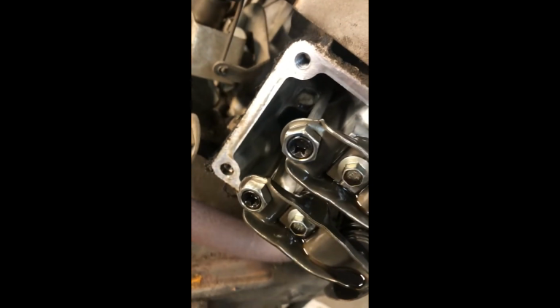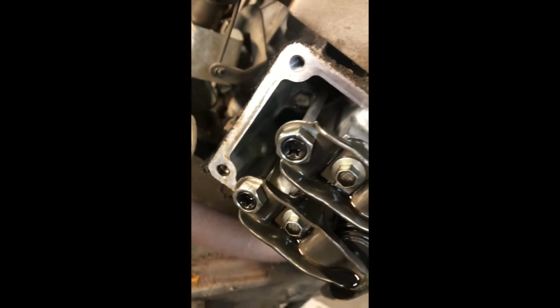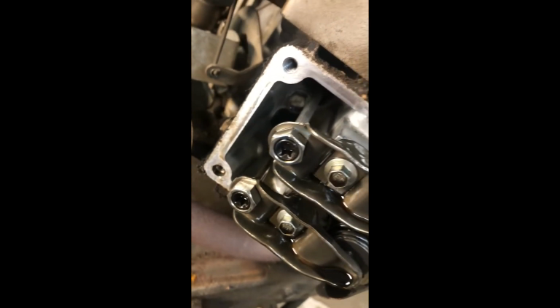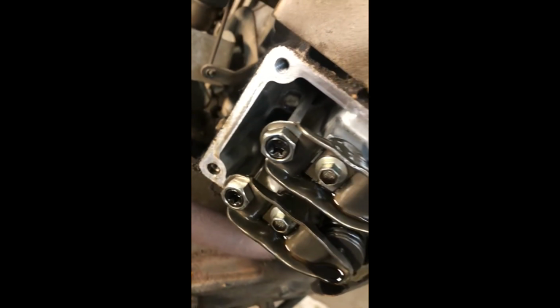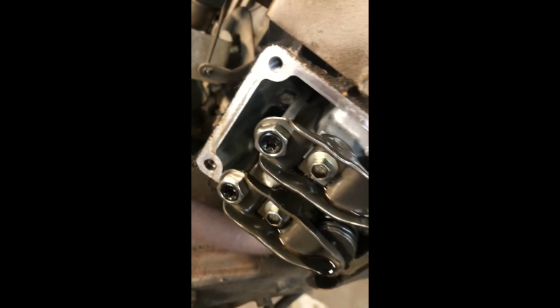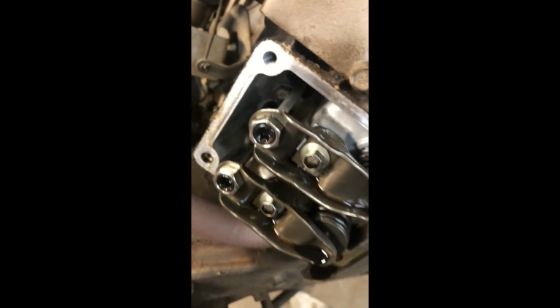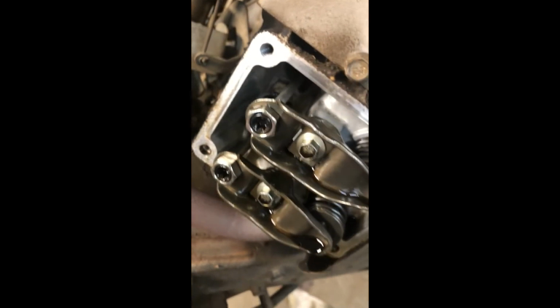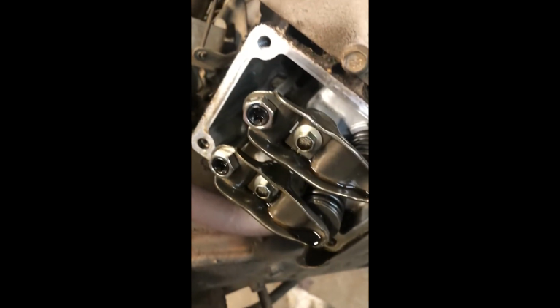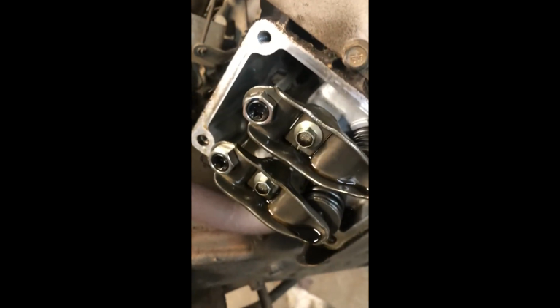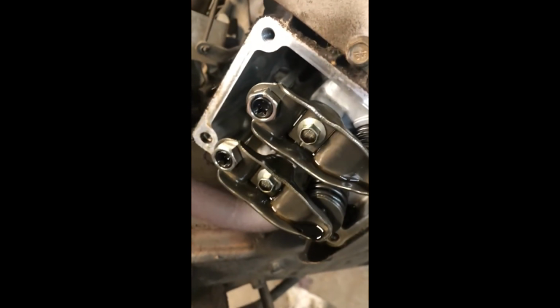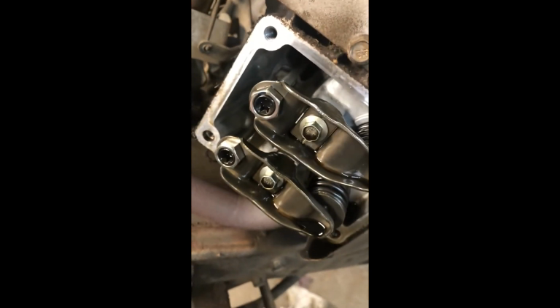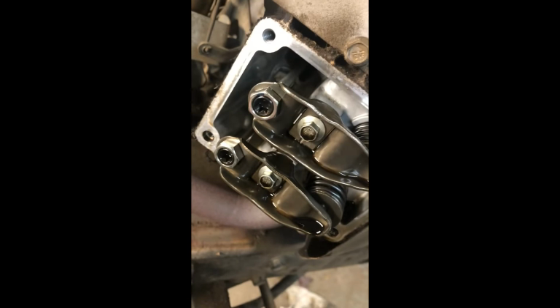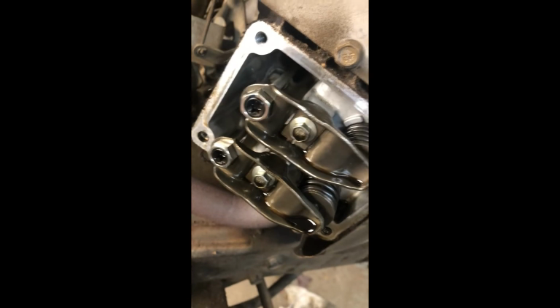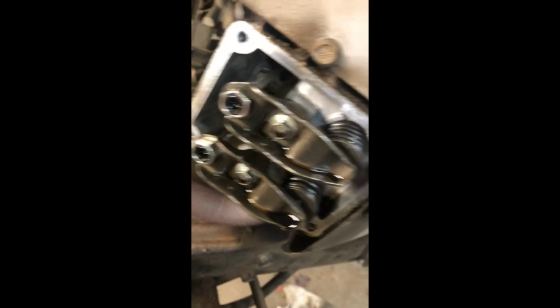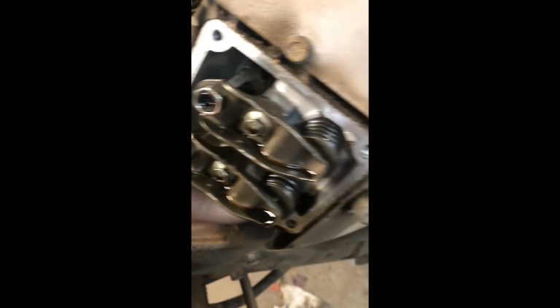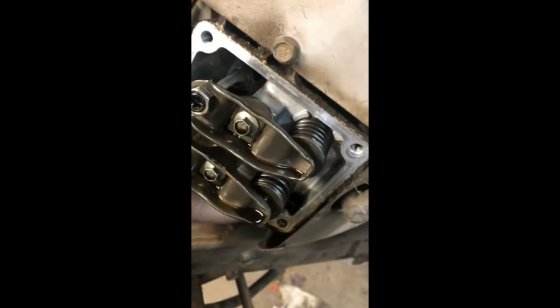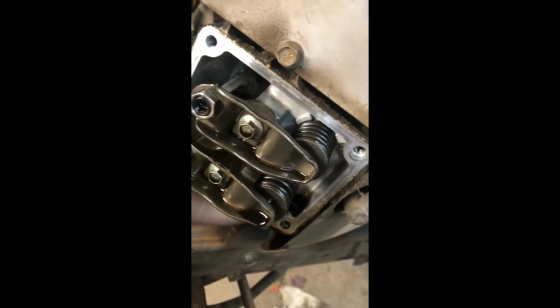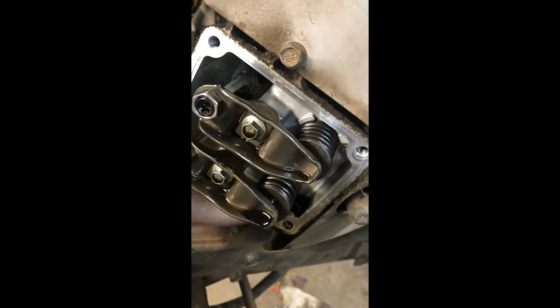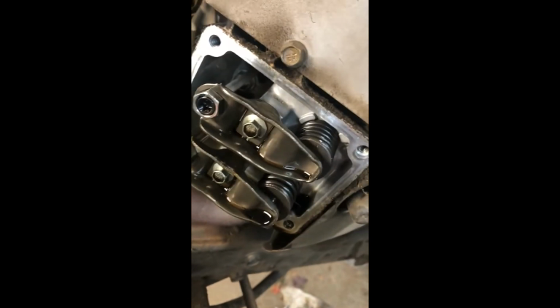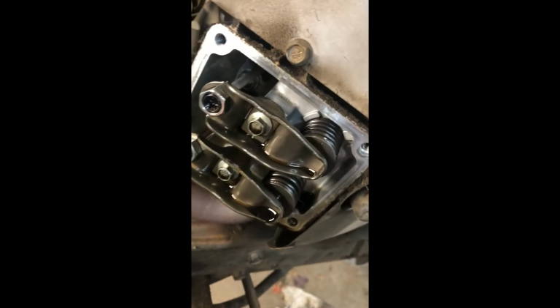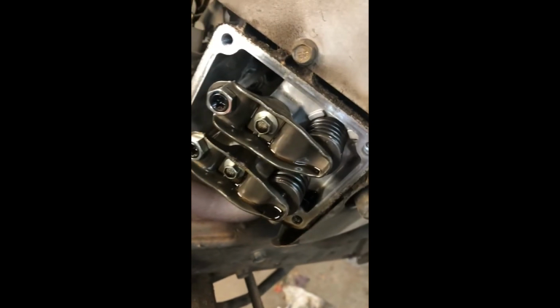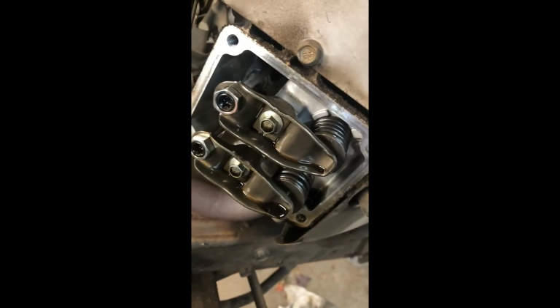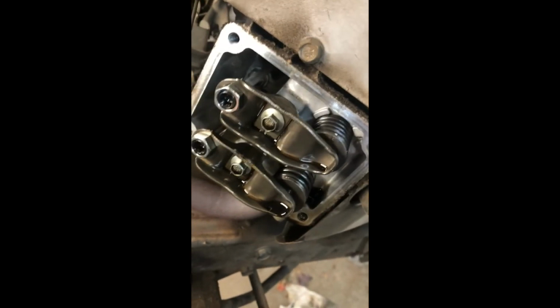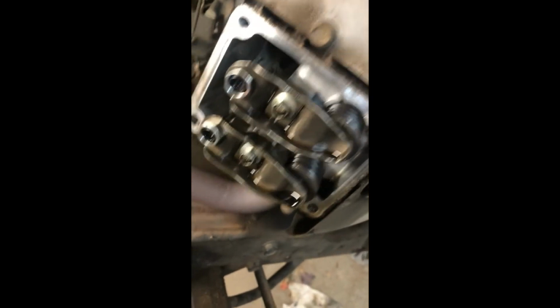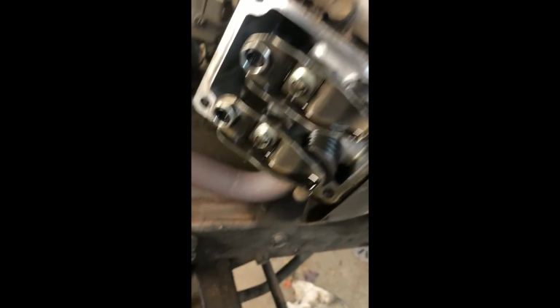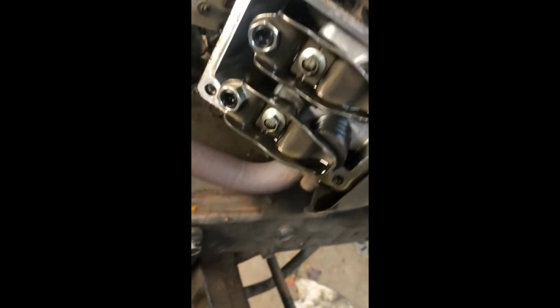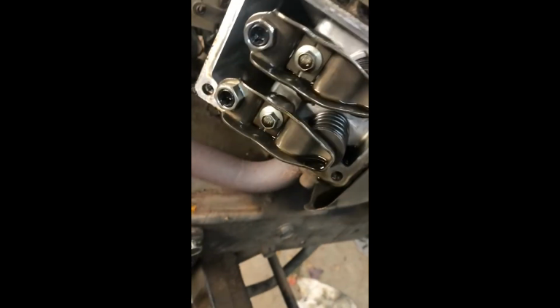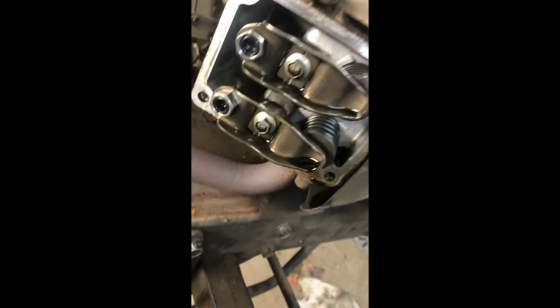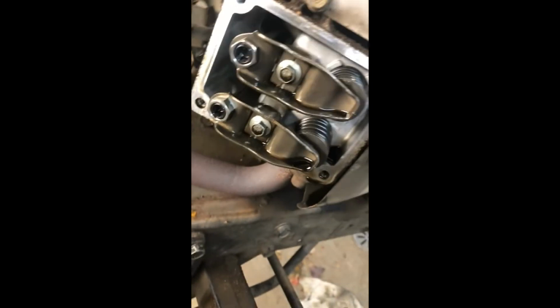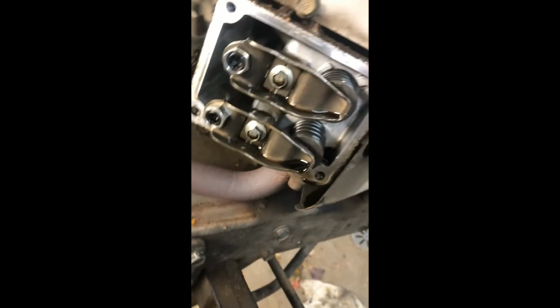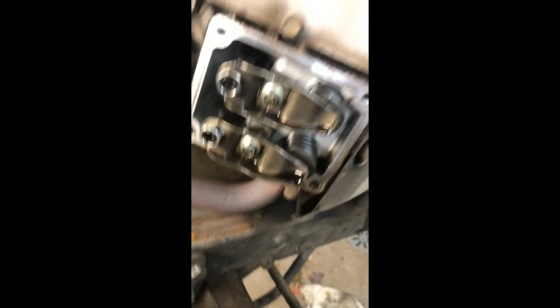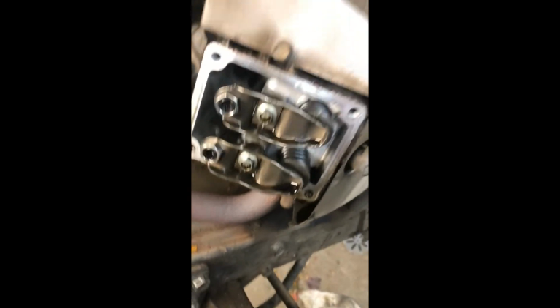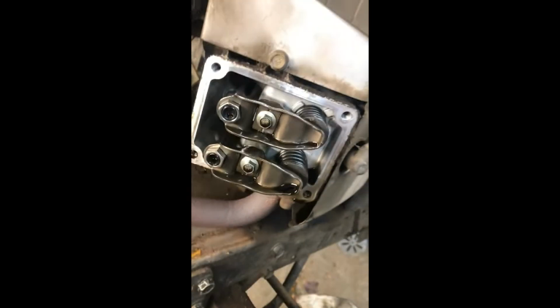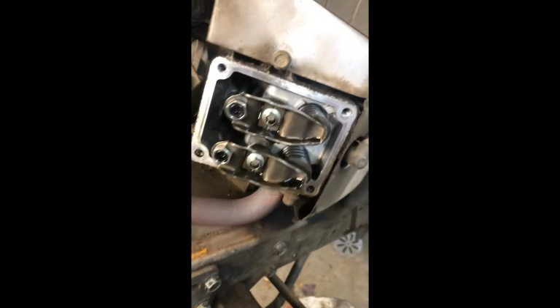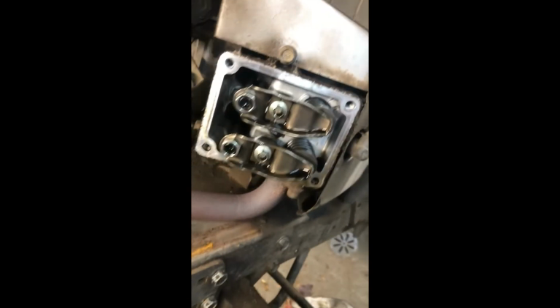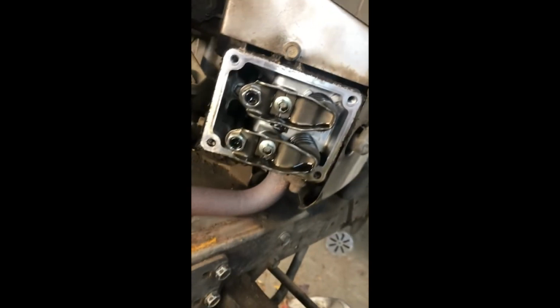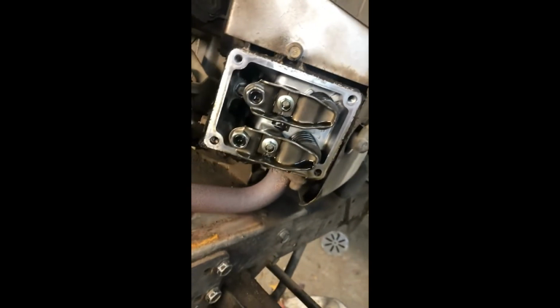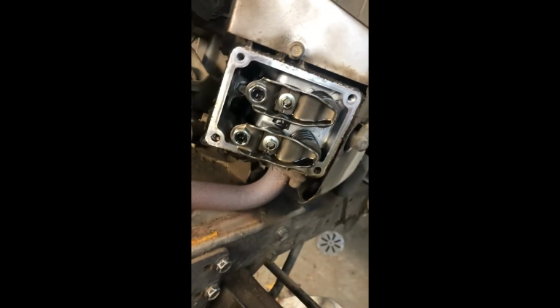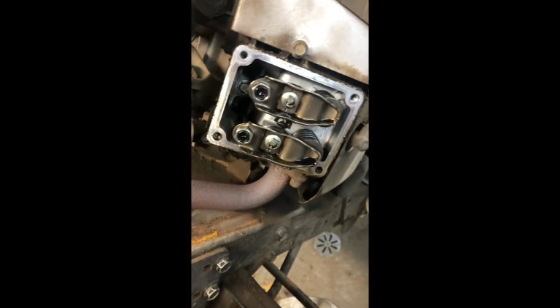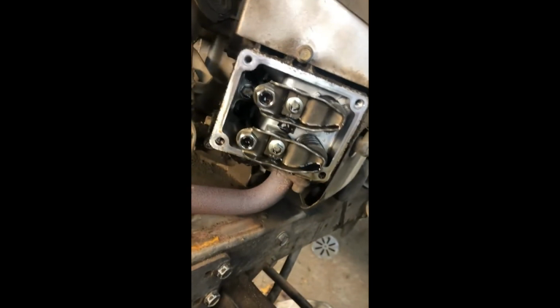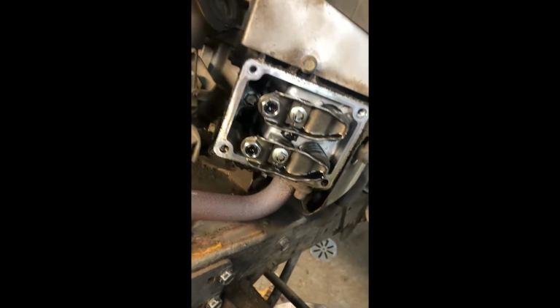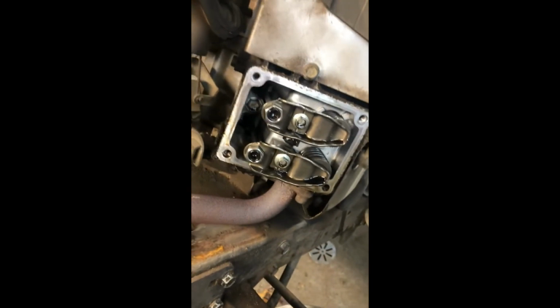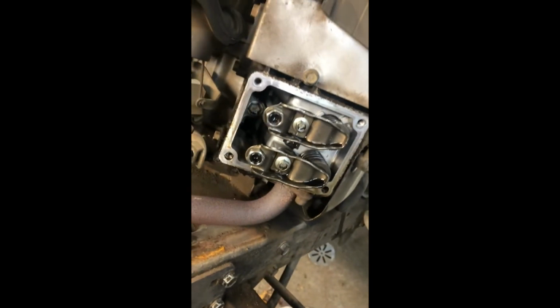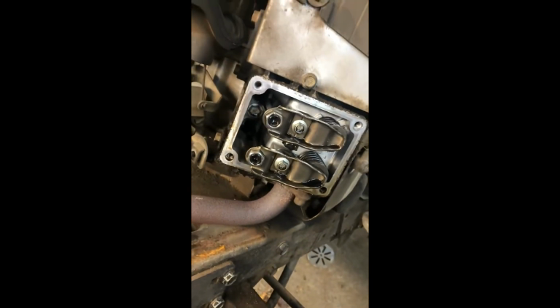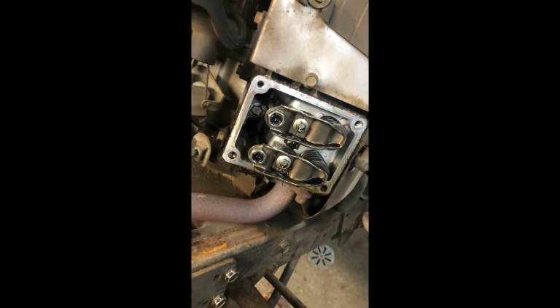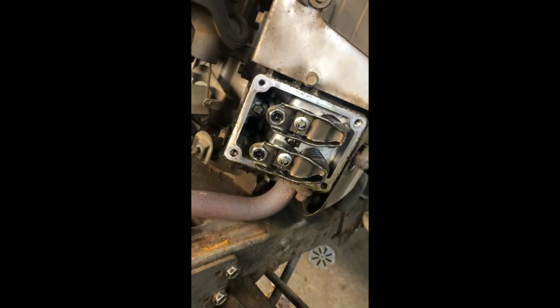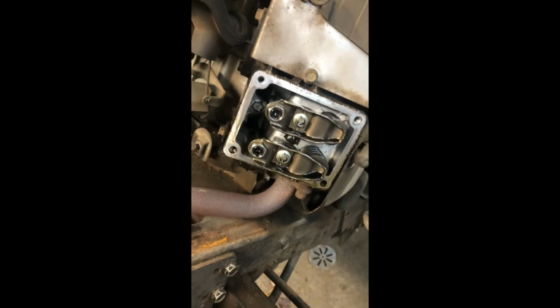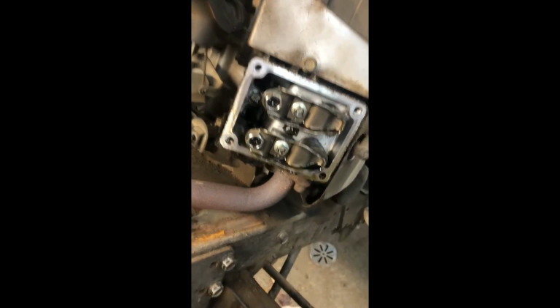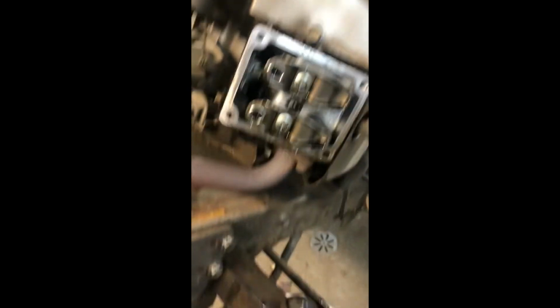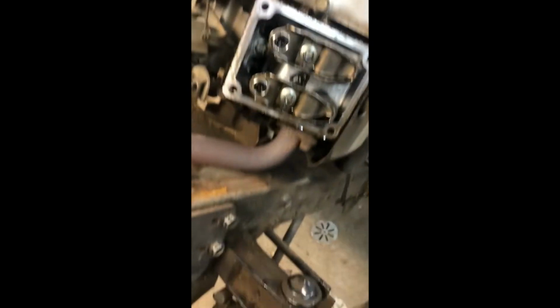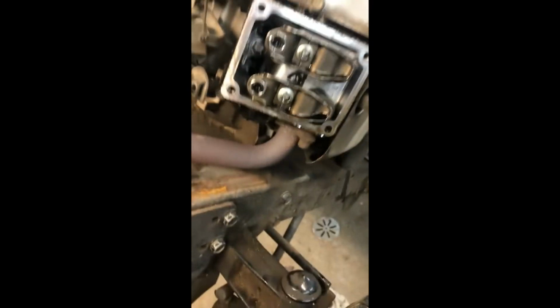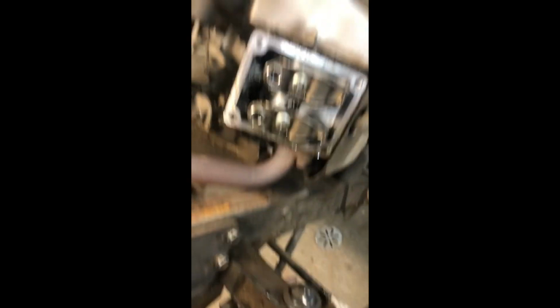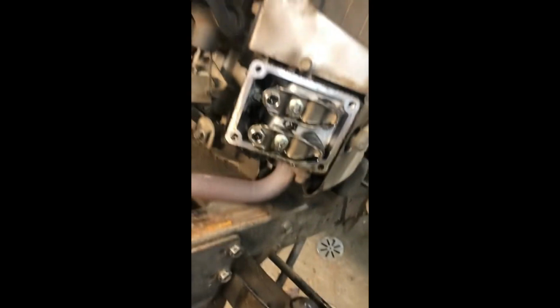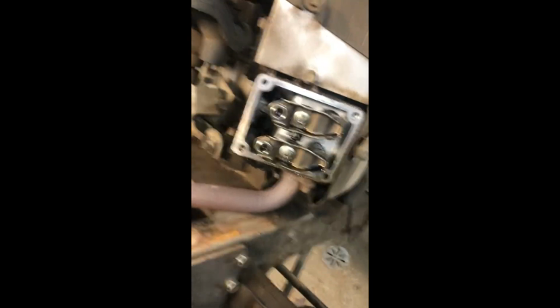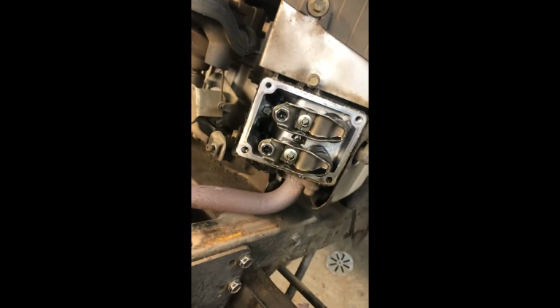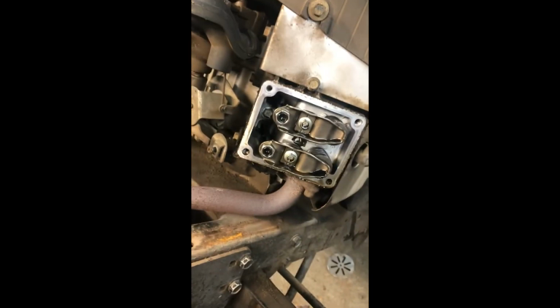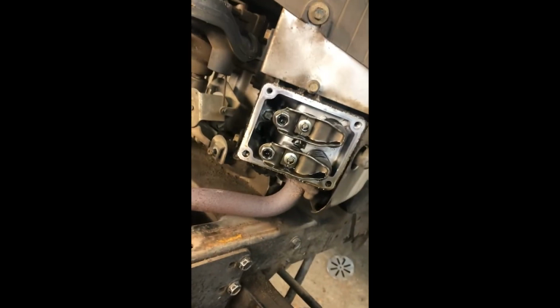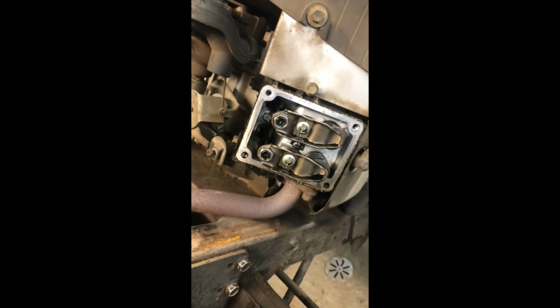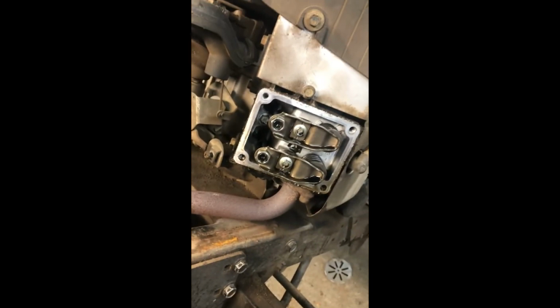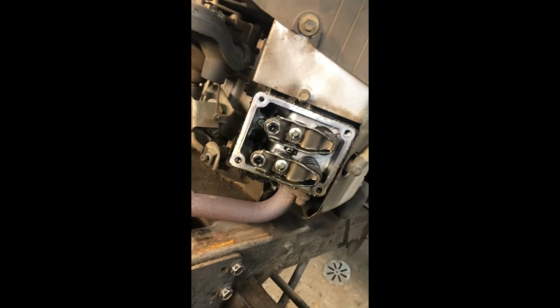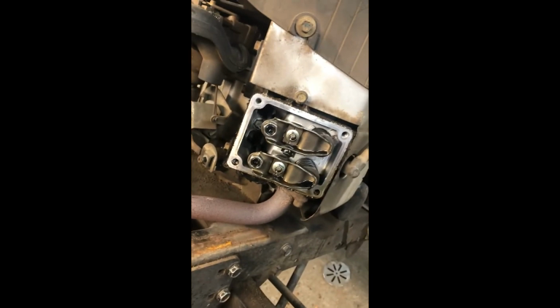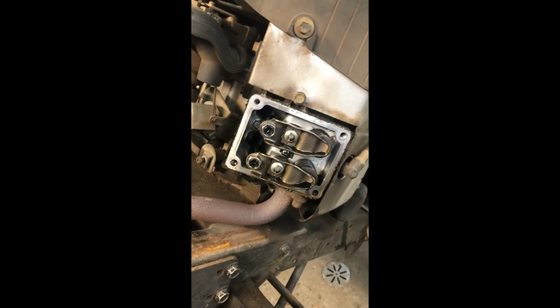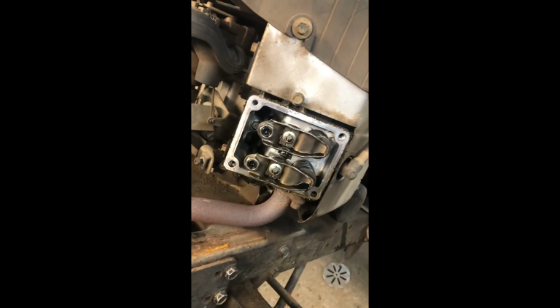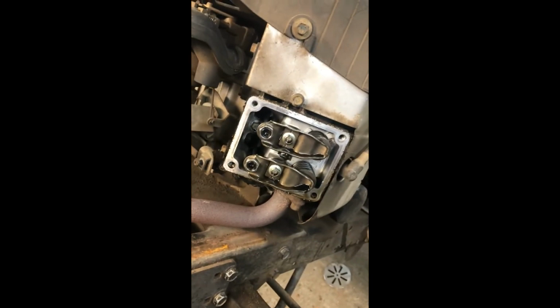Once that's all good you put the valve cover back on and we'll hop back in when we get to that point.